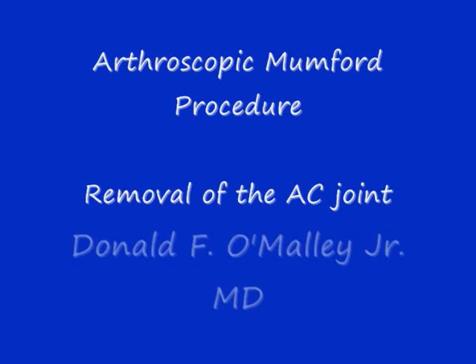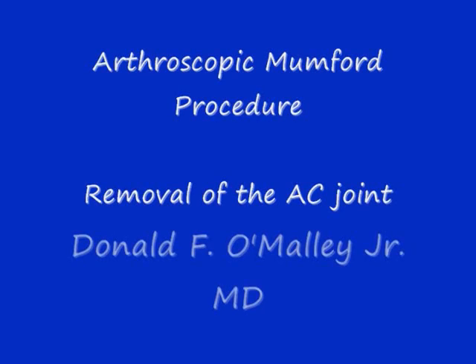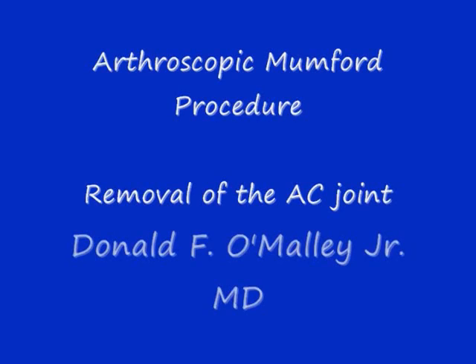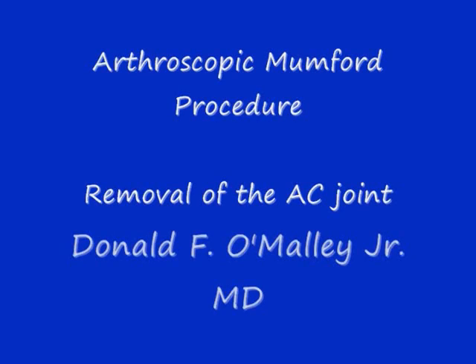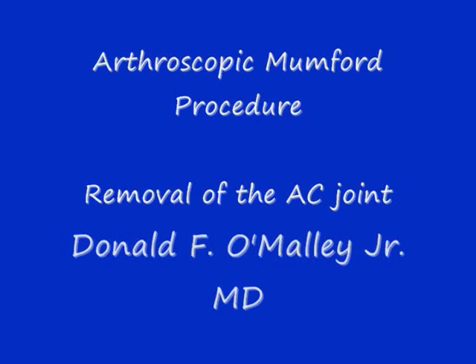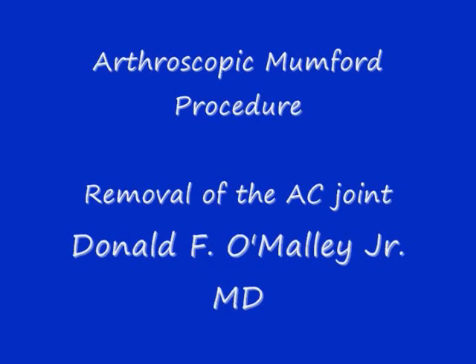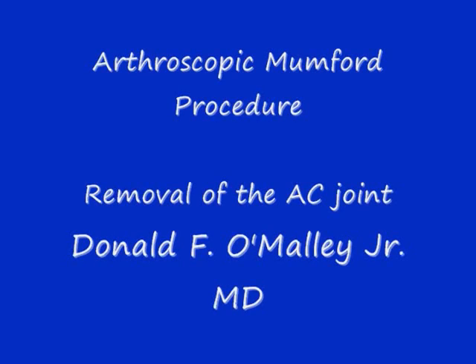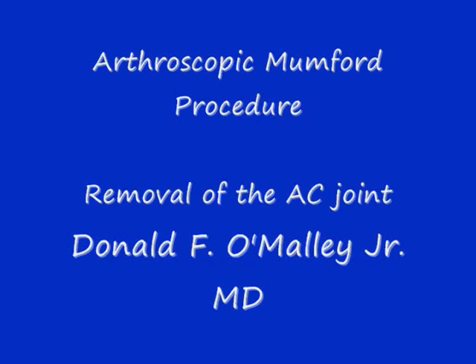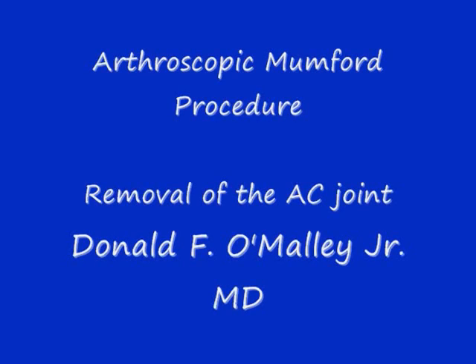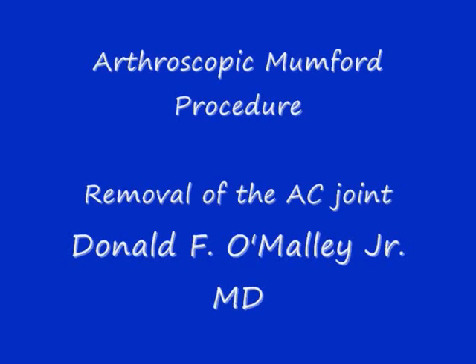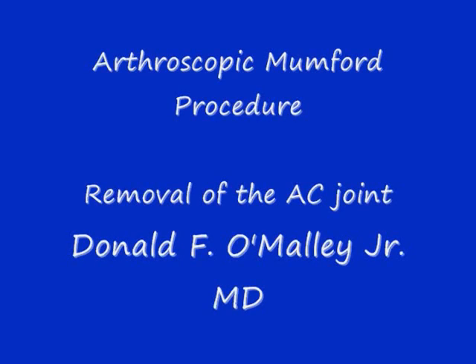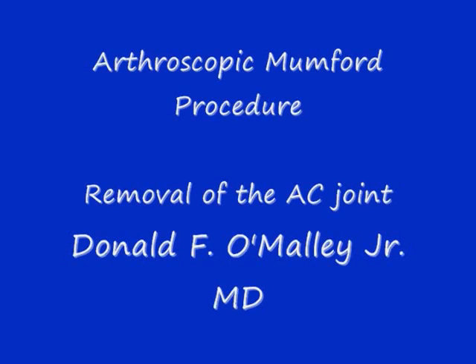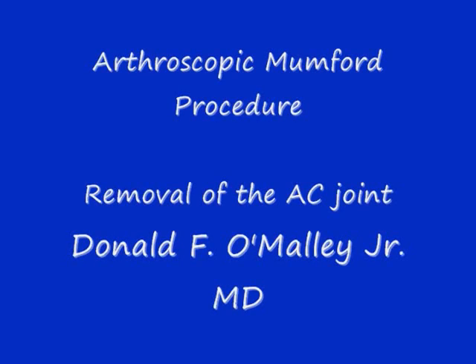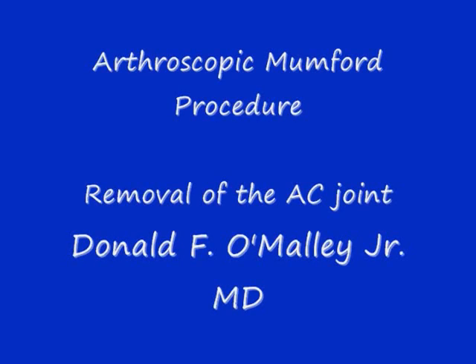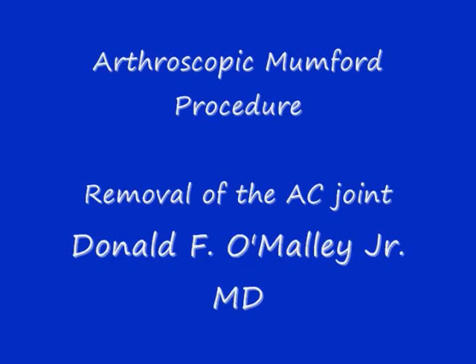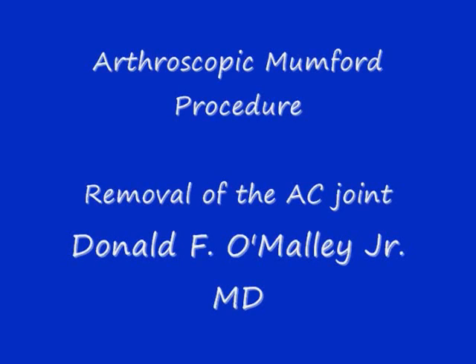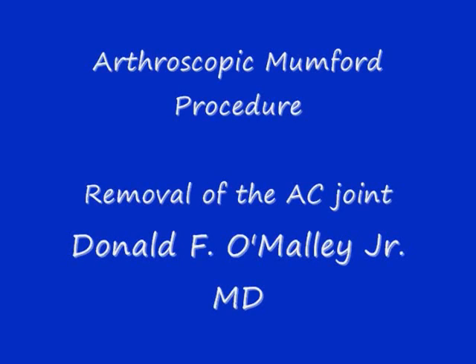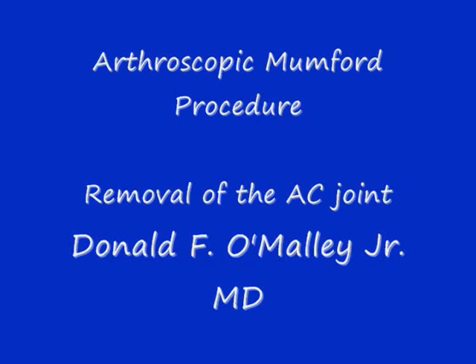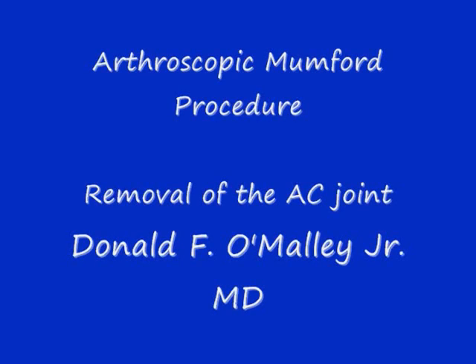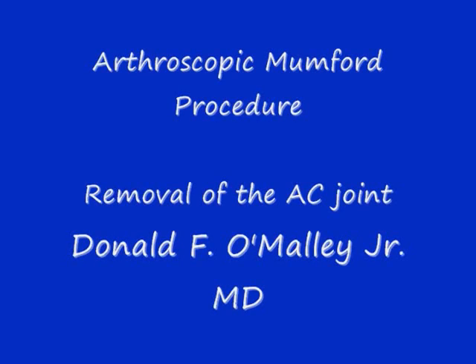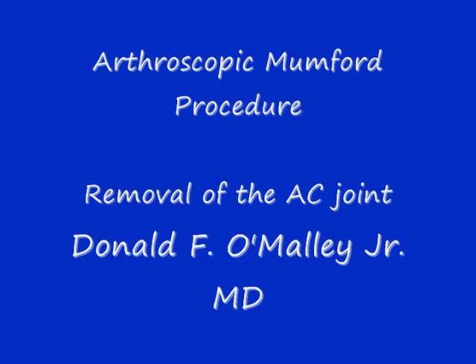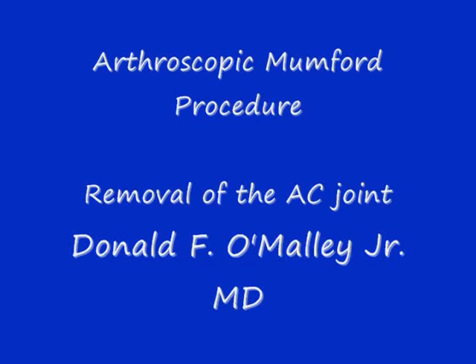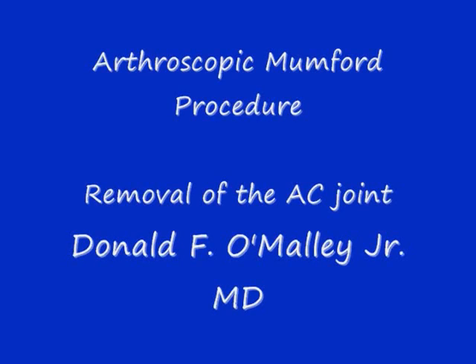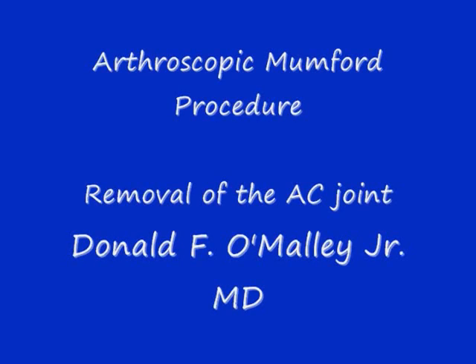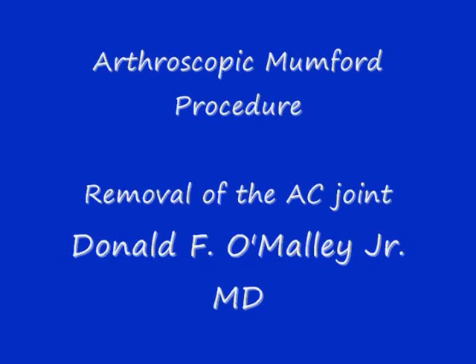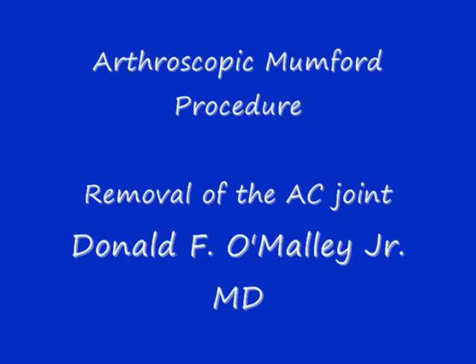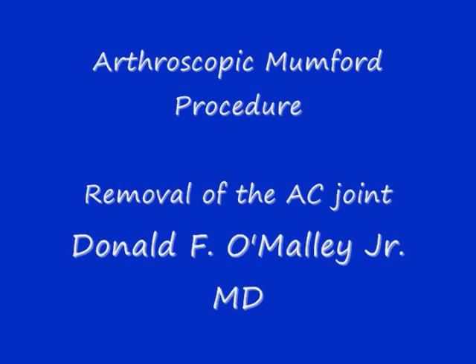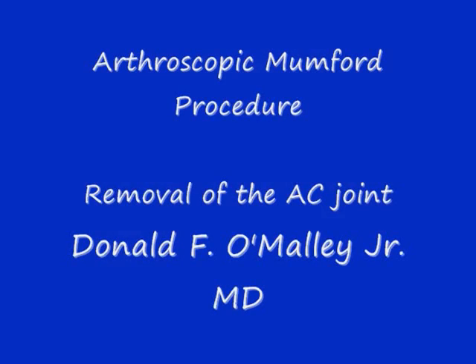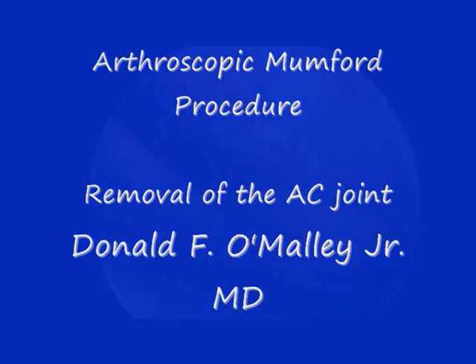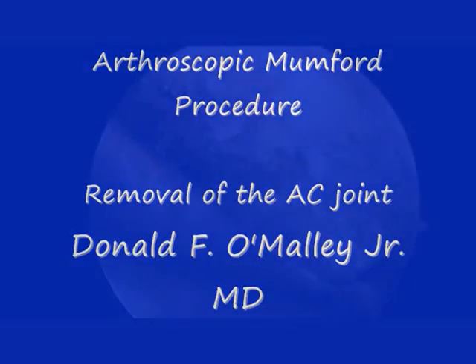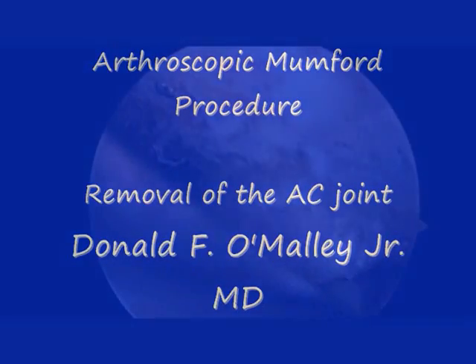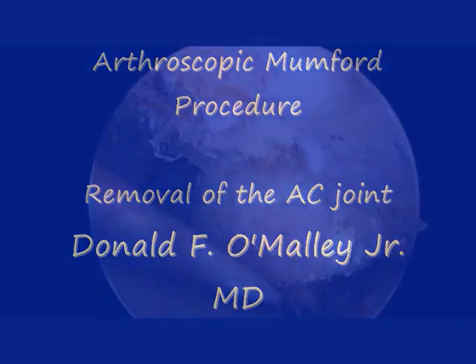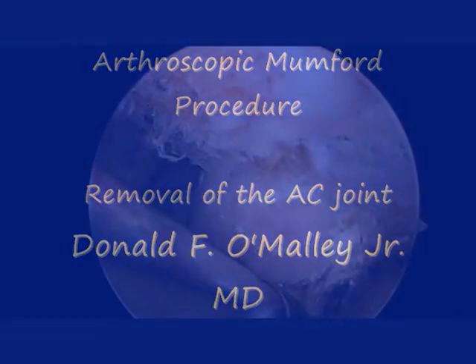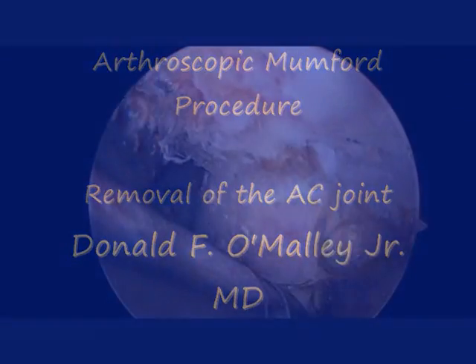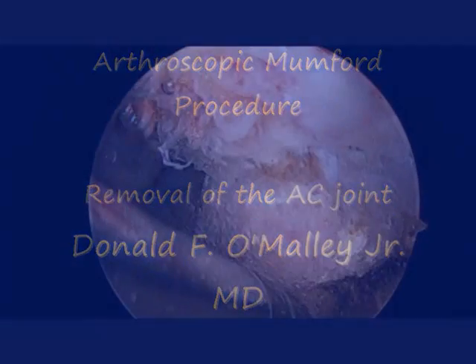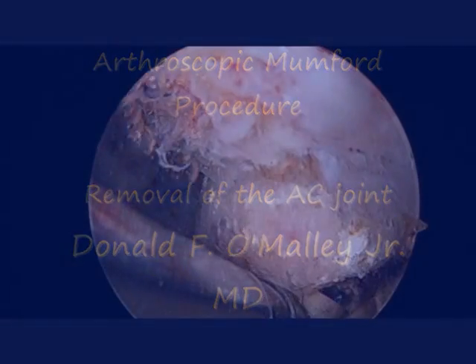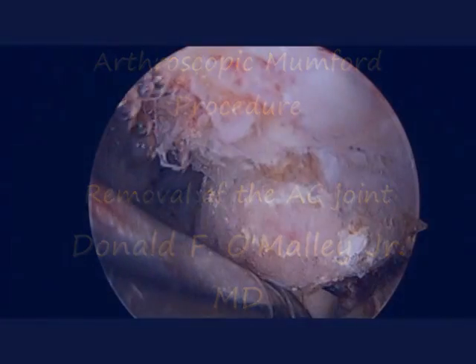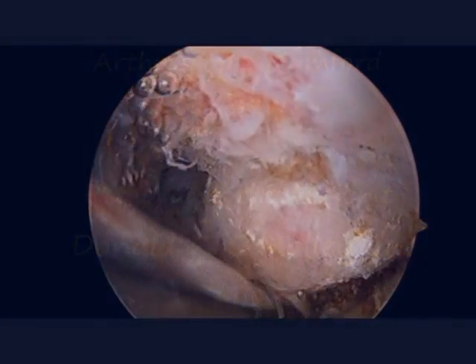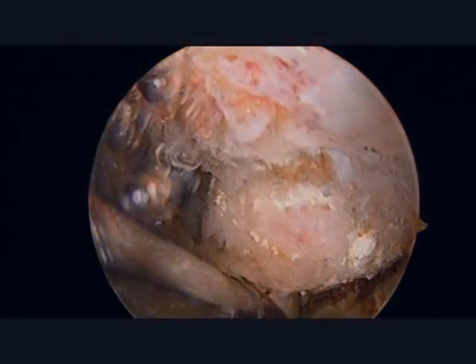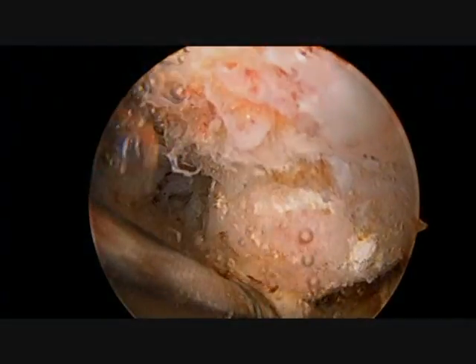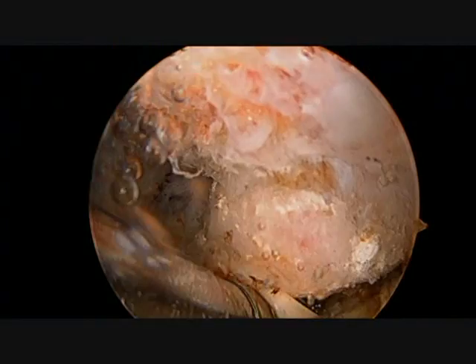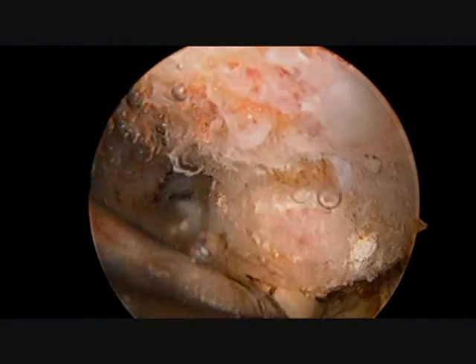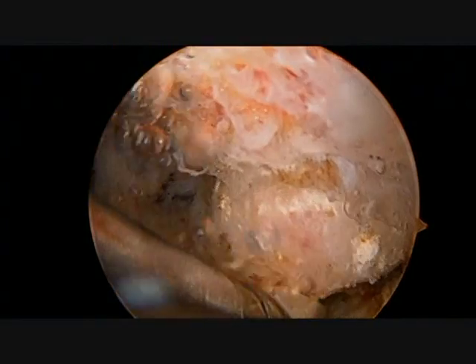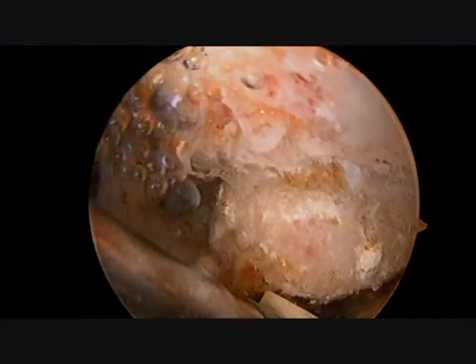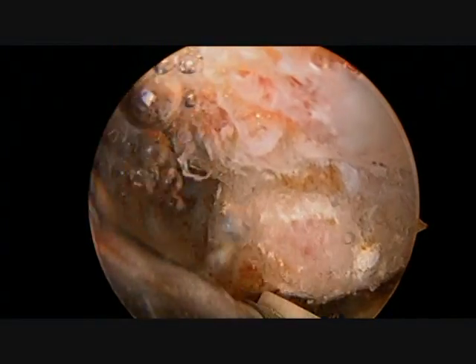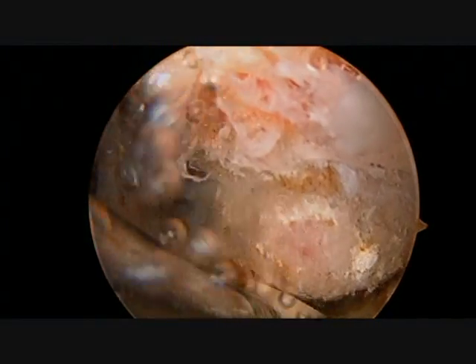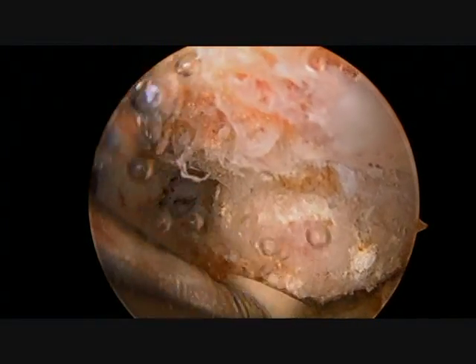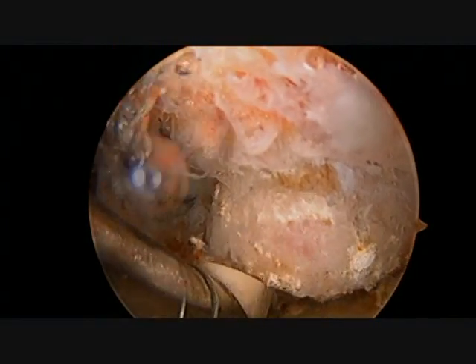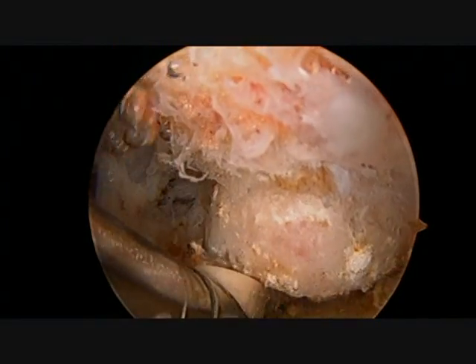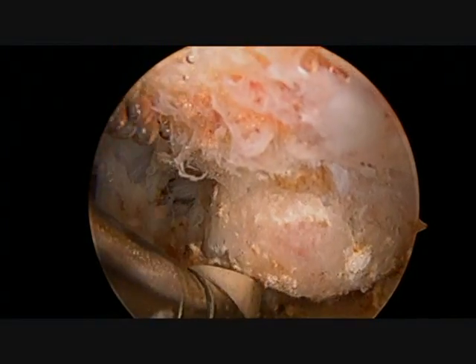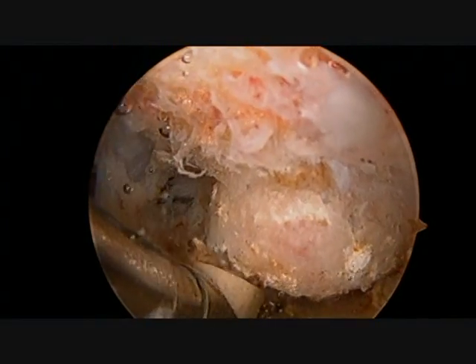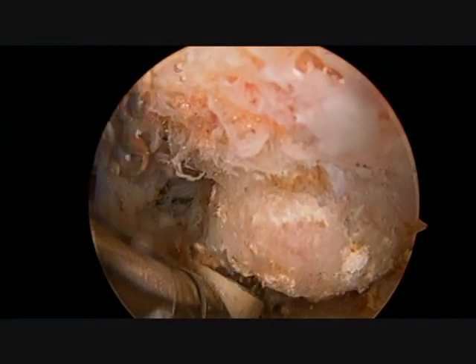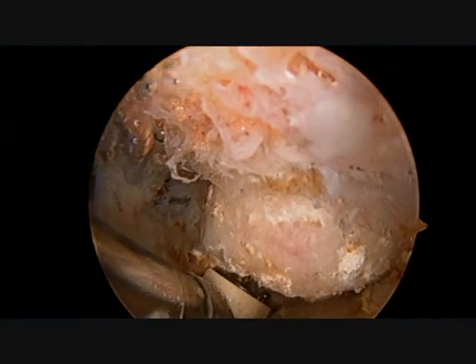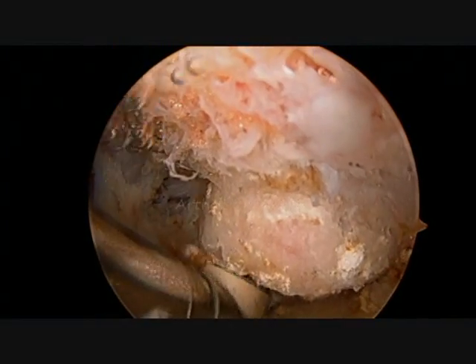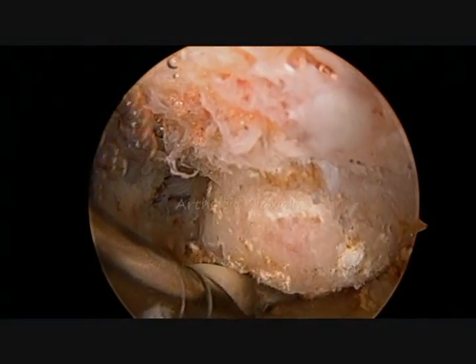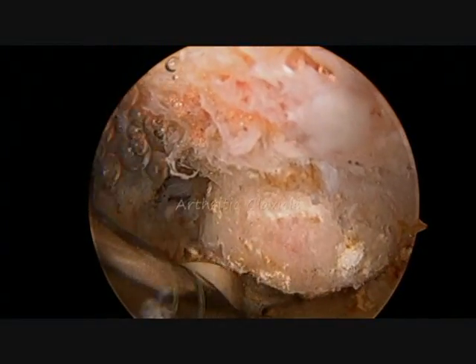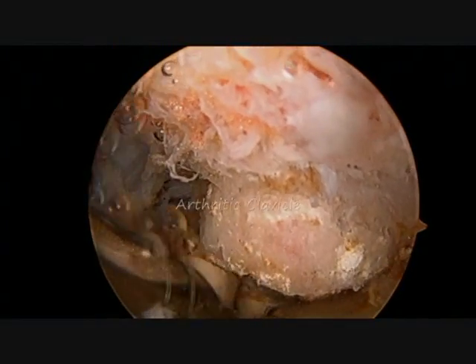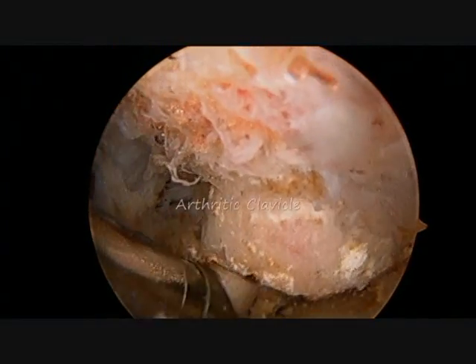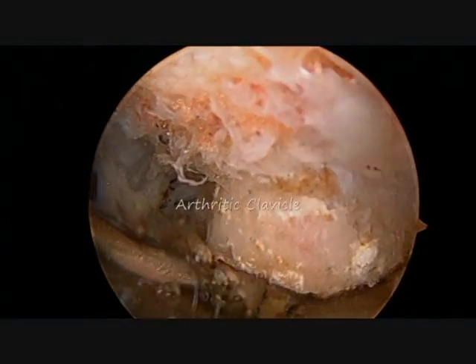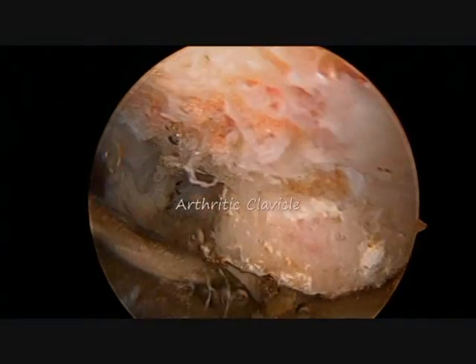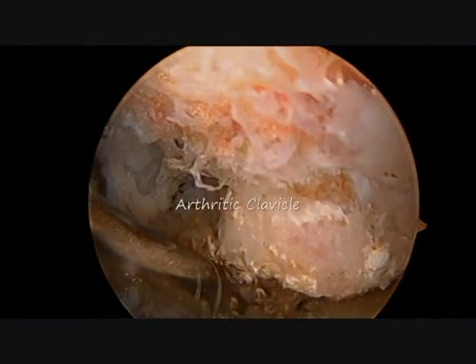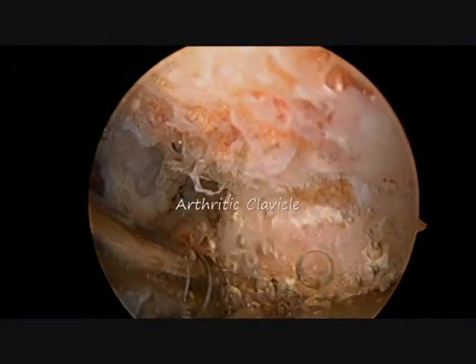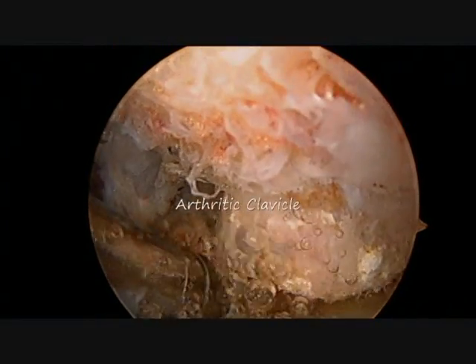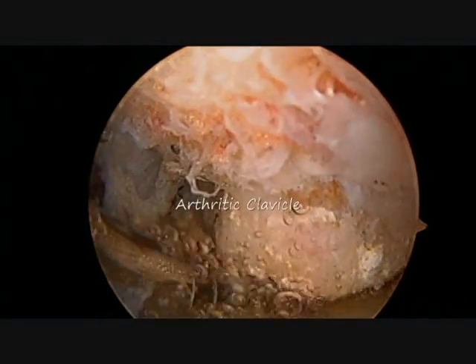An arthroscopic Mumford procedure is simply the removal of the end of the clavicle or collarbone, usually for the treatment of arthritis.